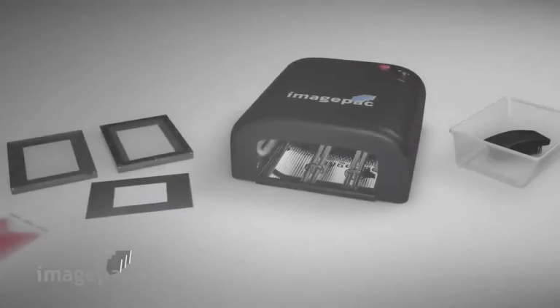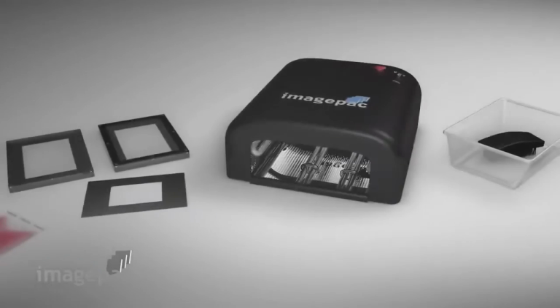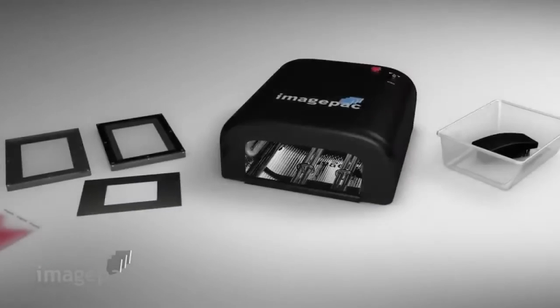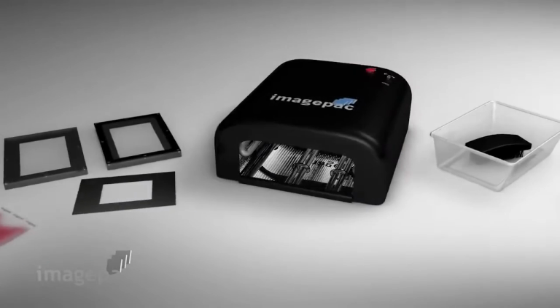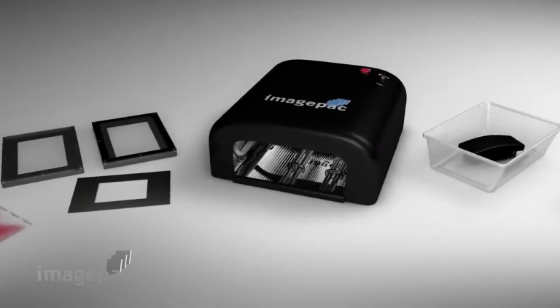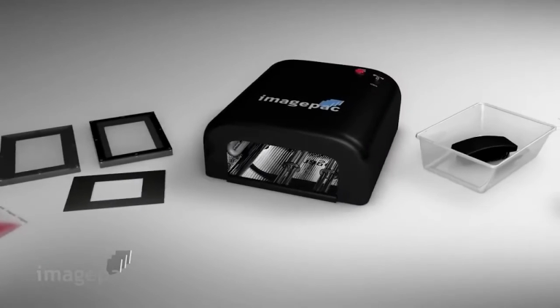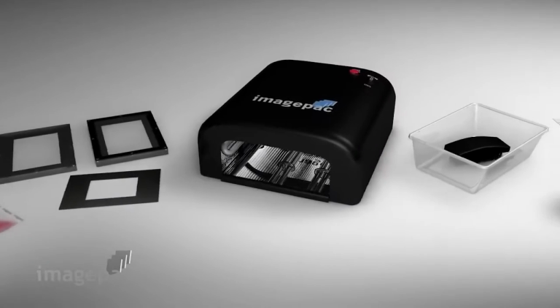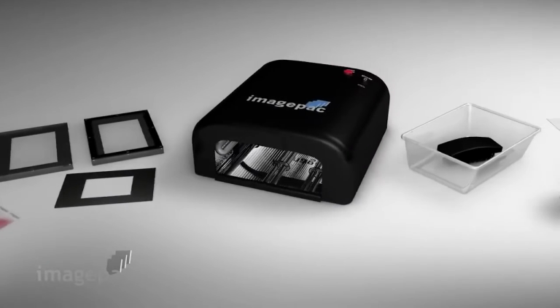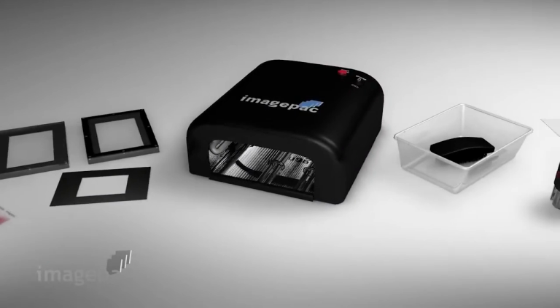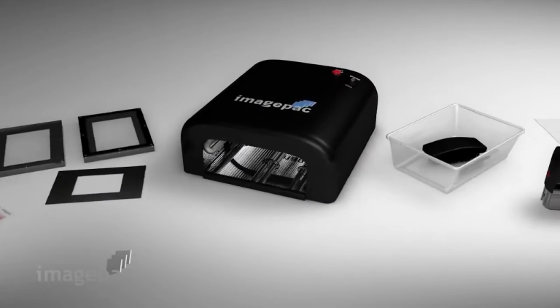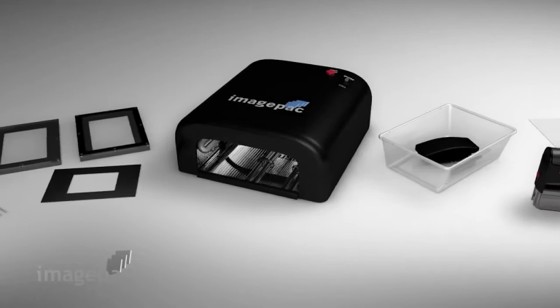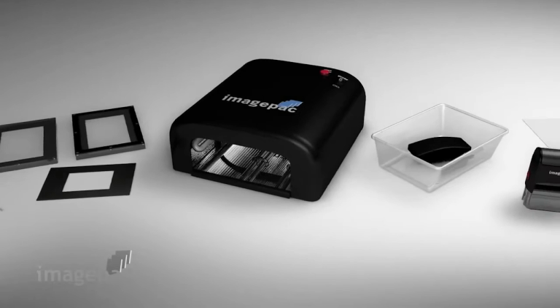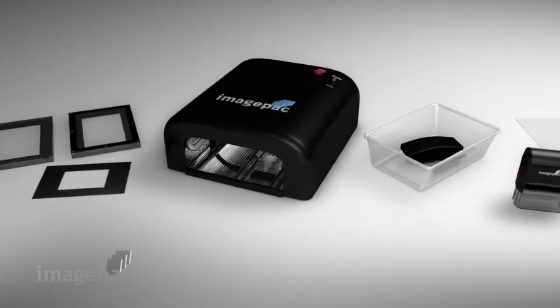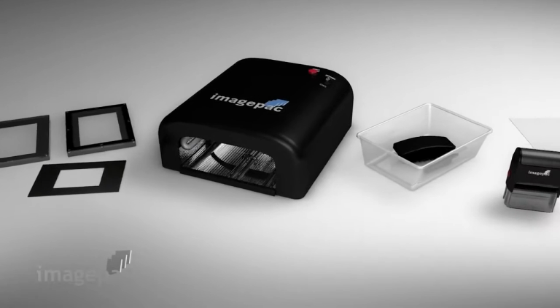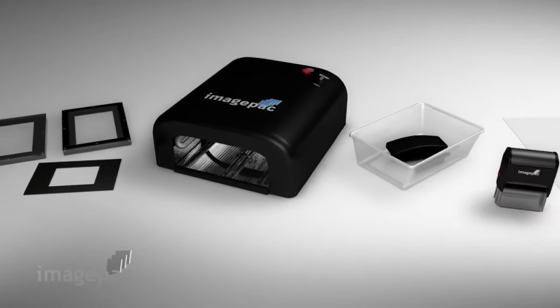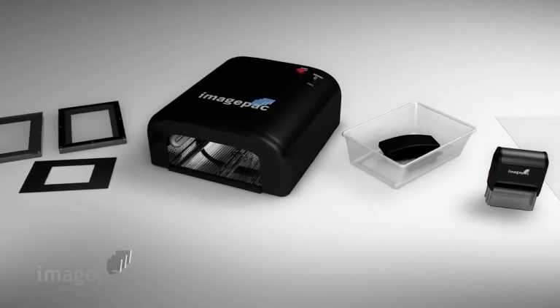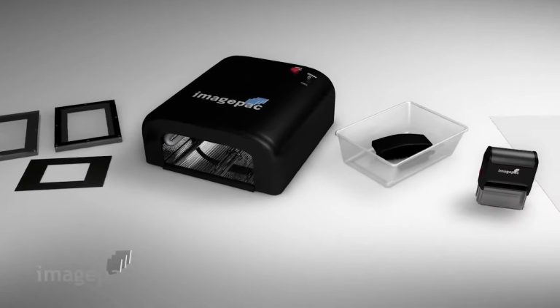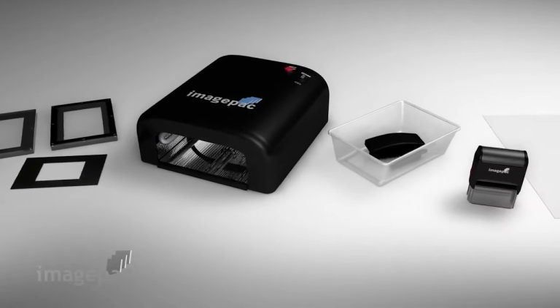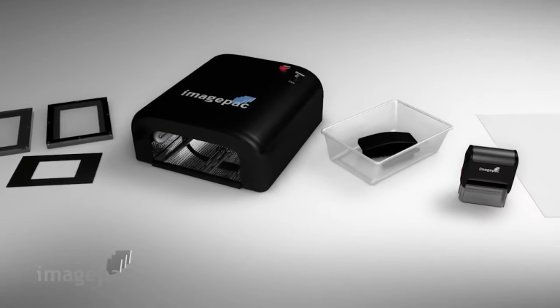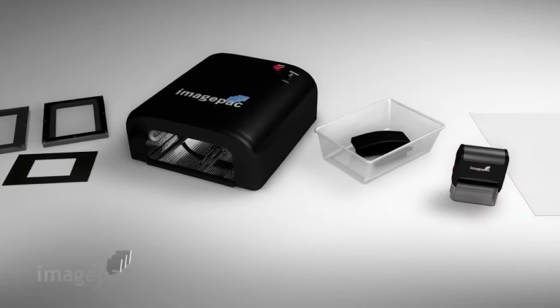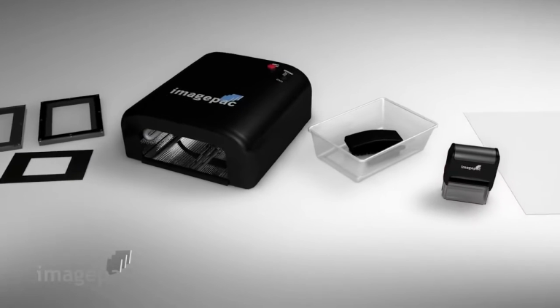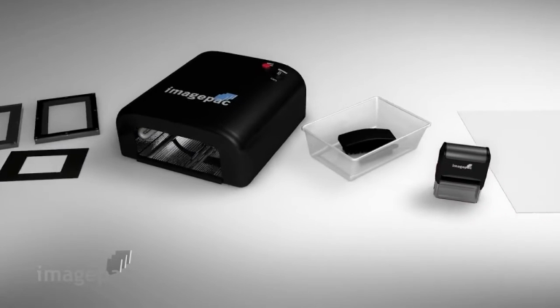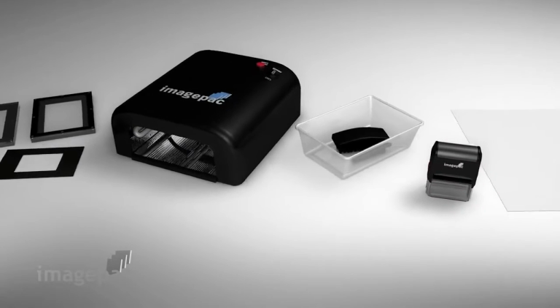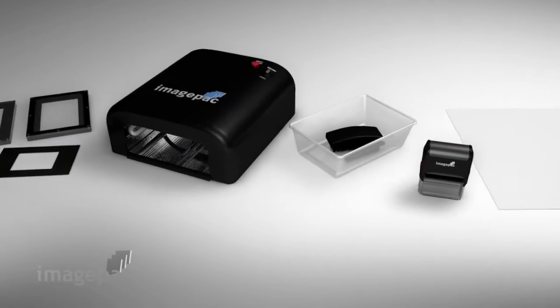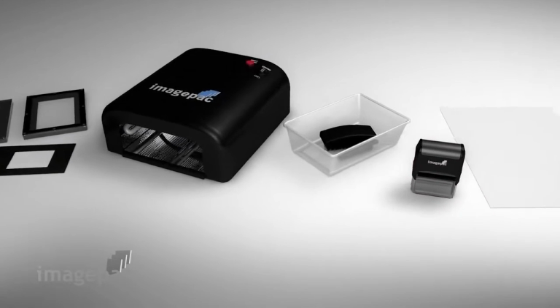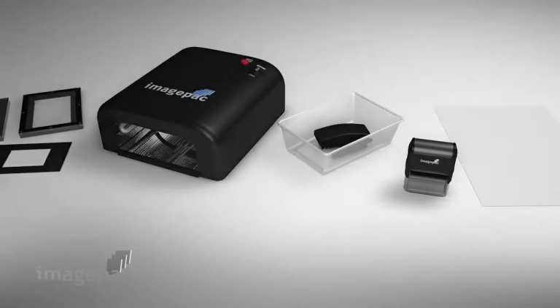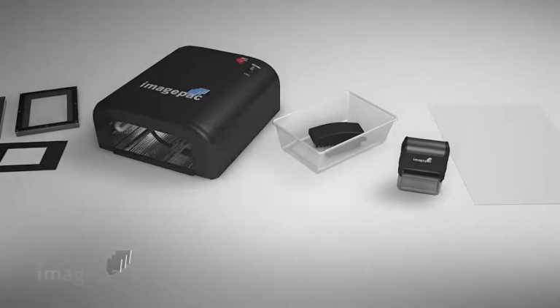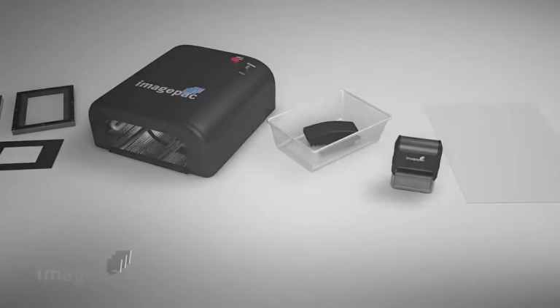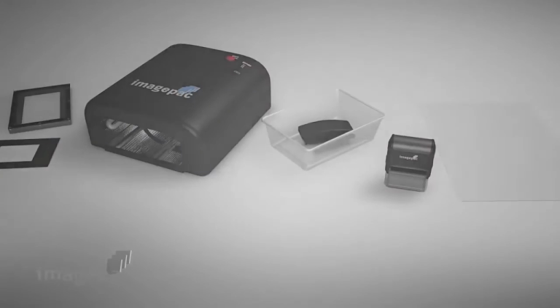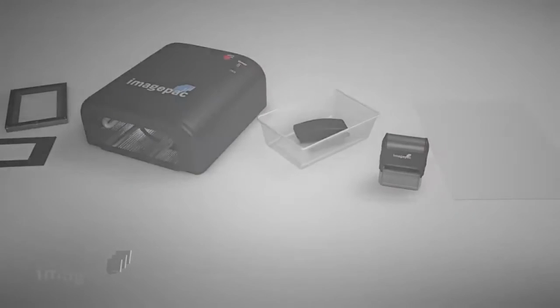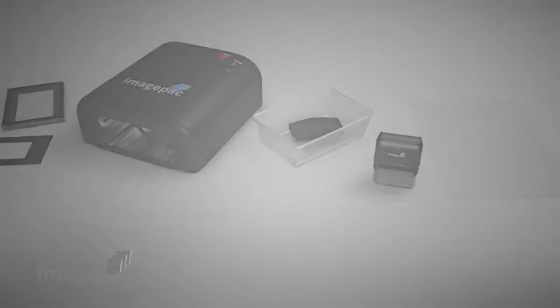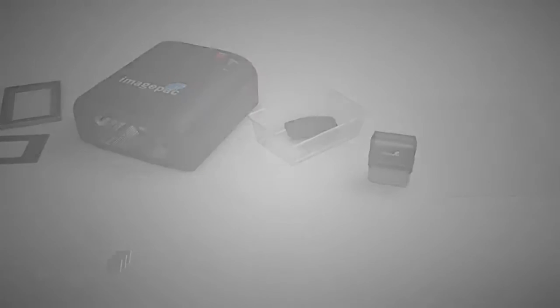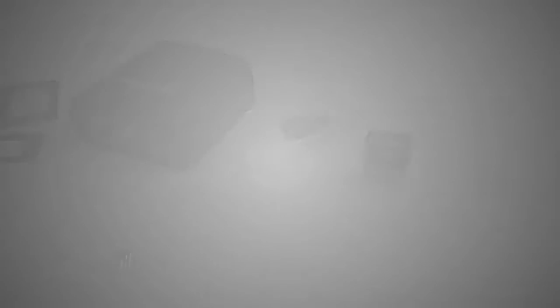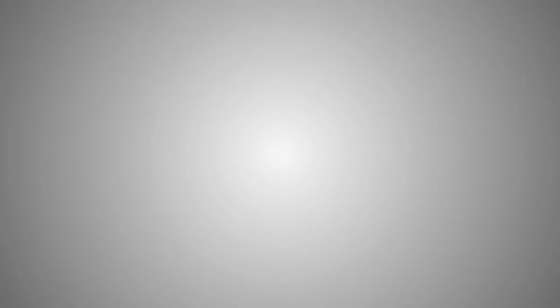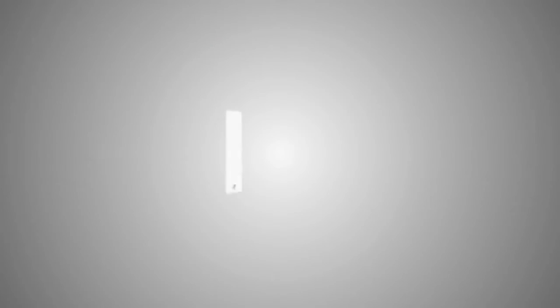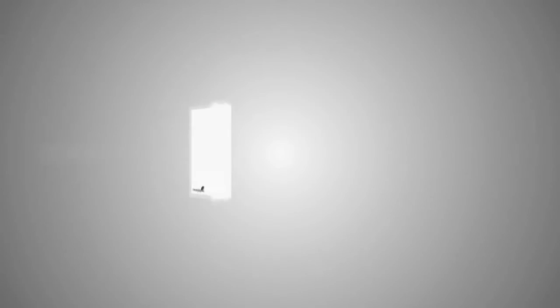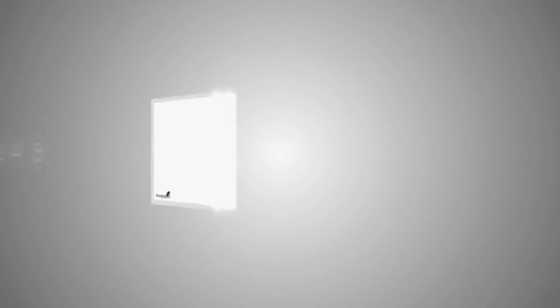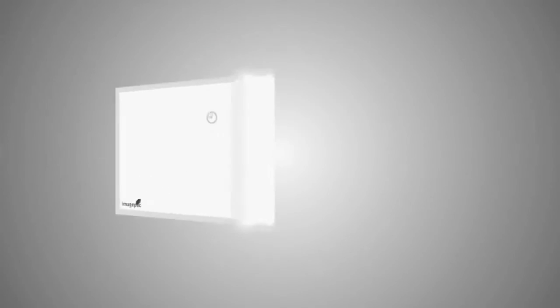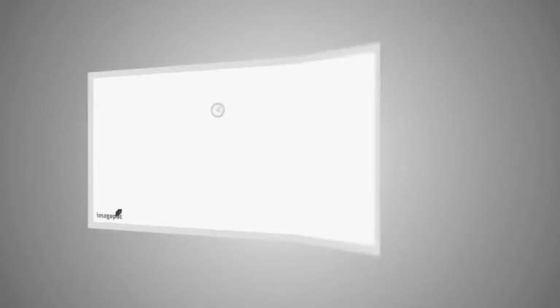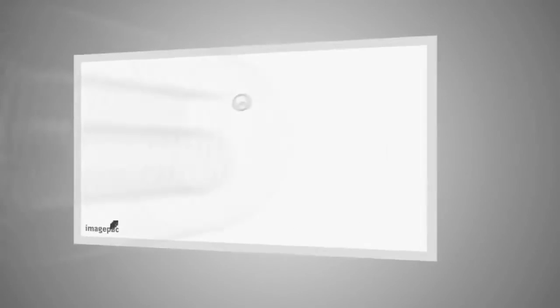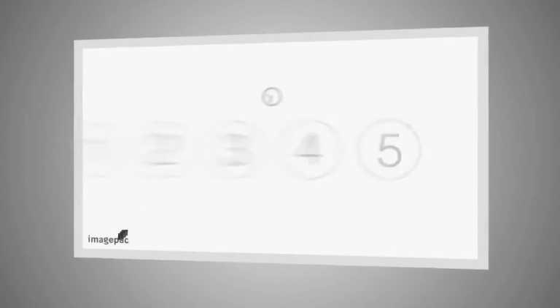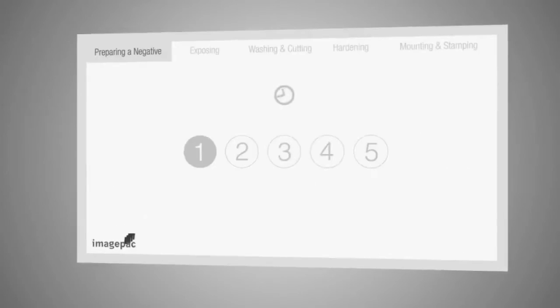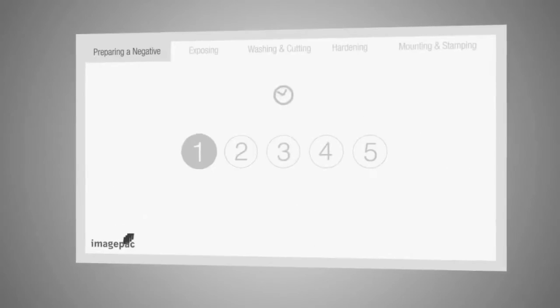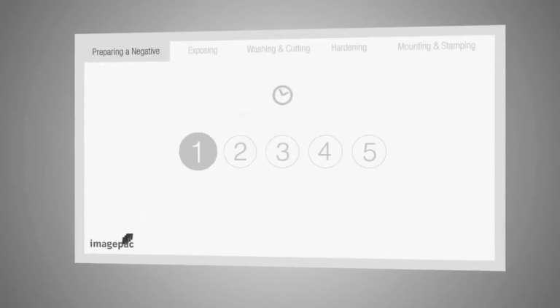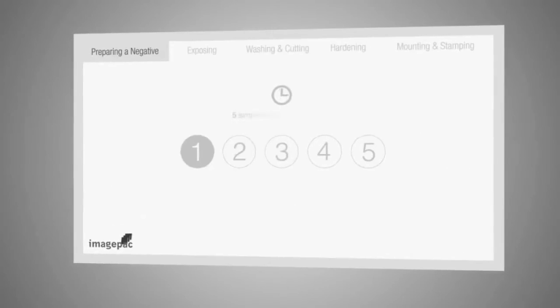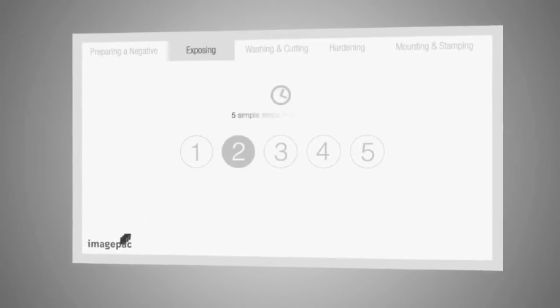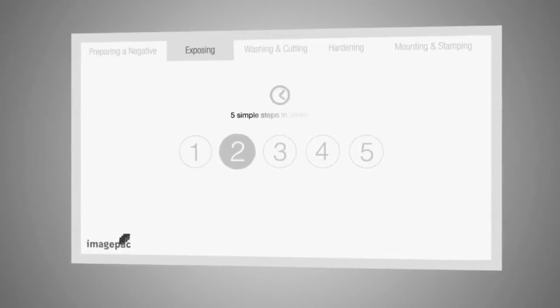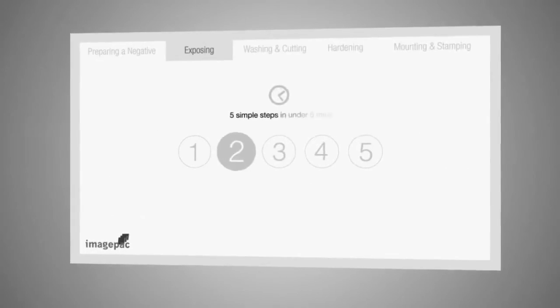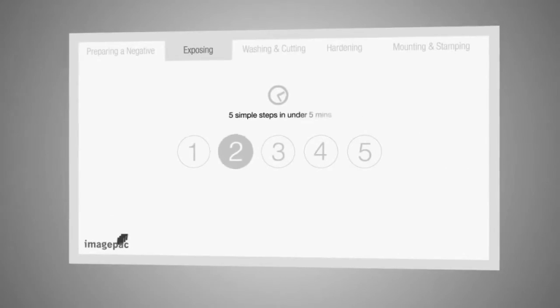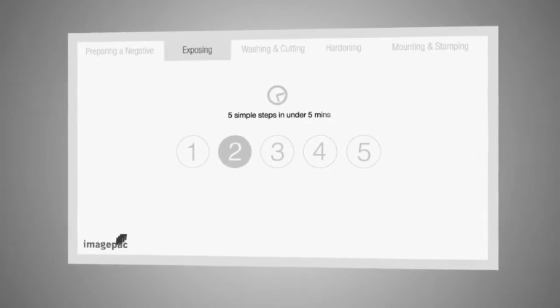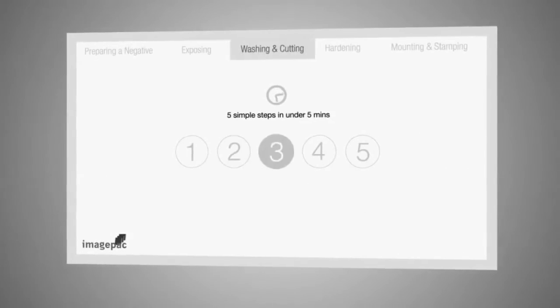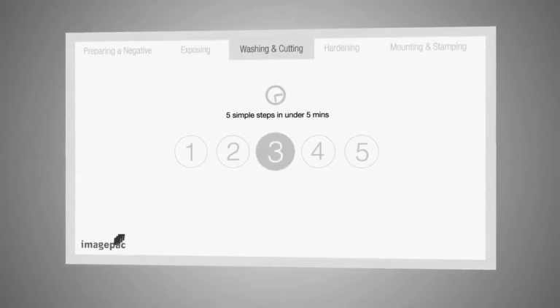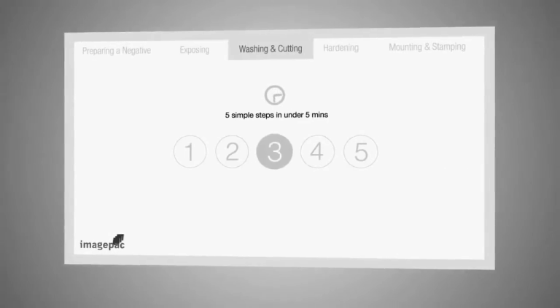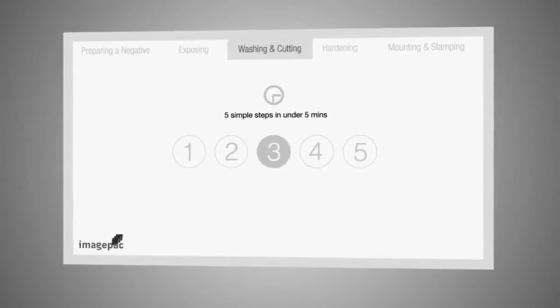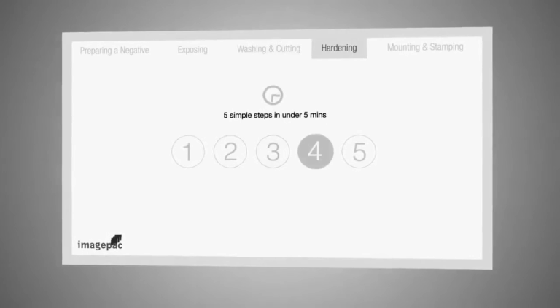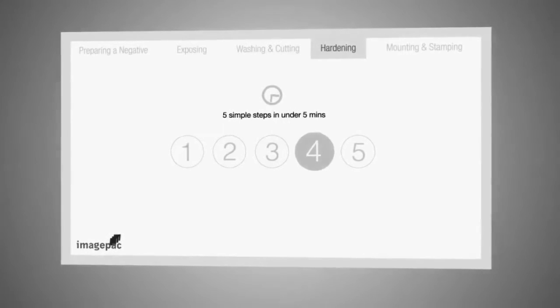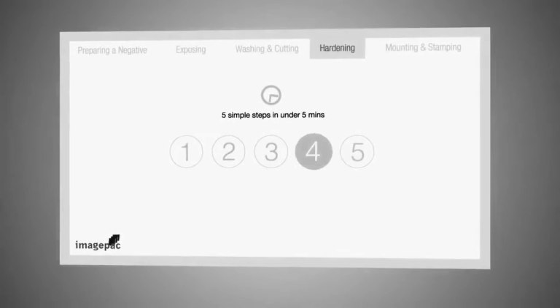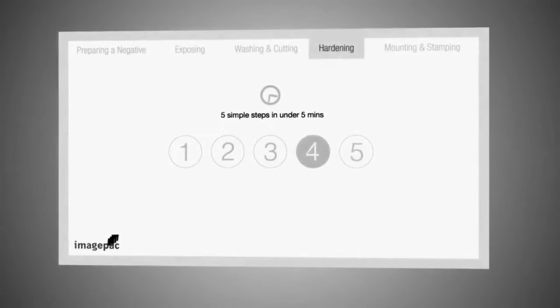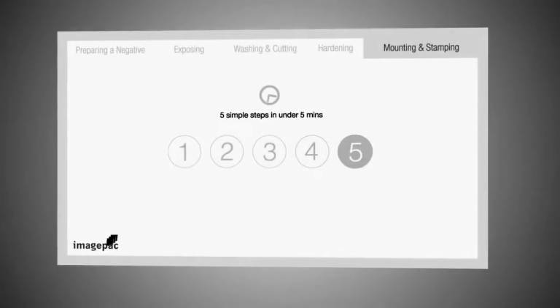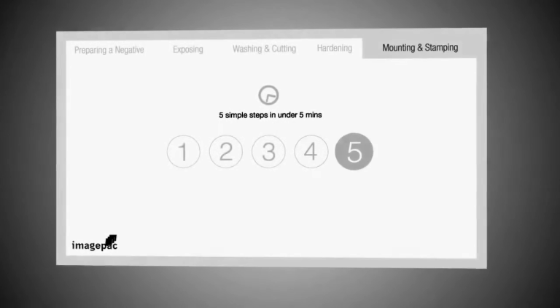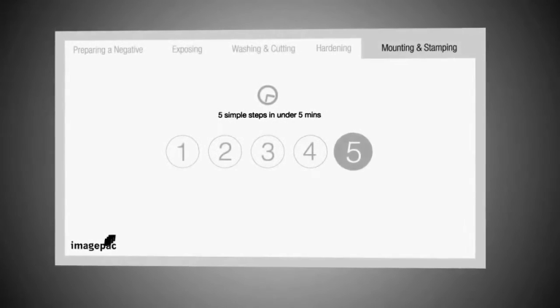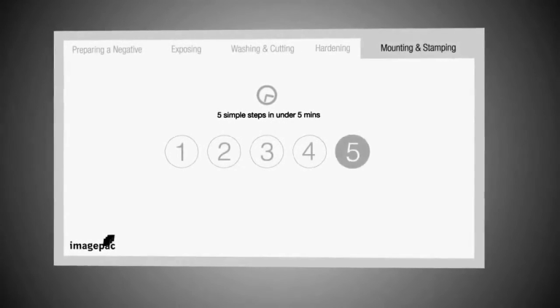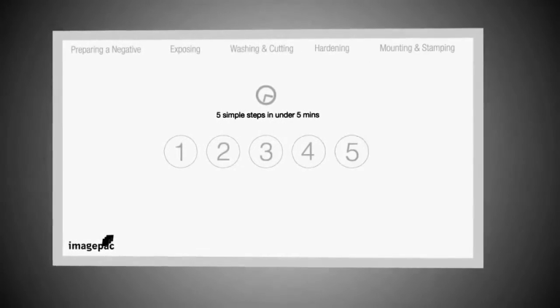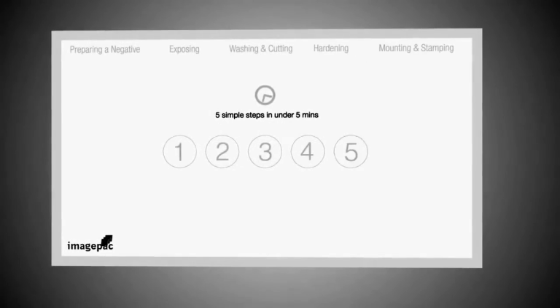This short introduction to ImagePack Stampmaker will show you how to make stamps in five simple steps in under five minutes.